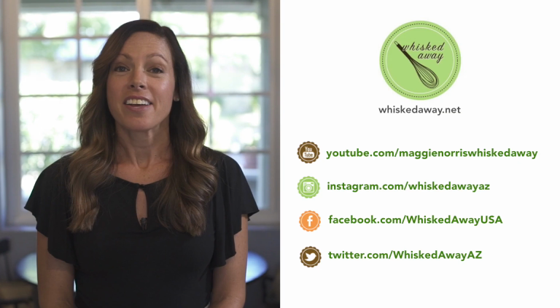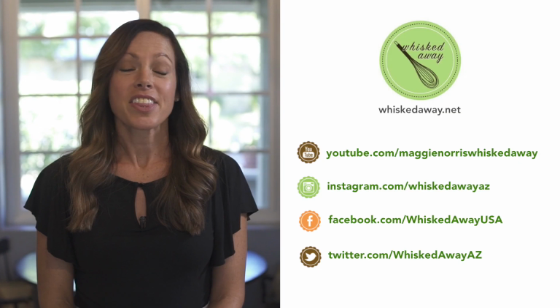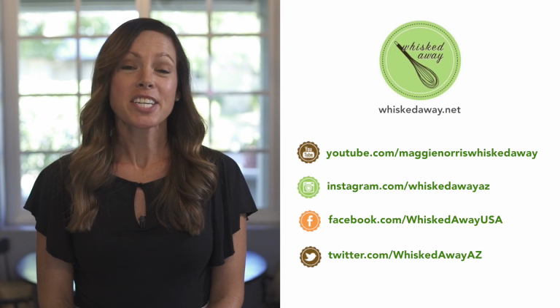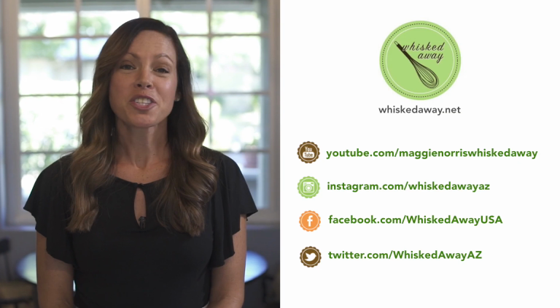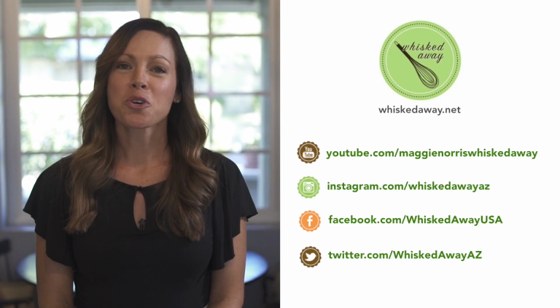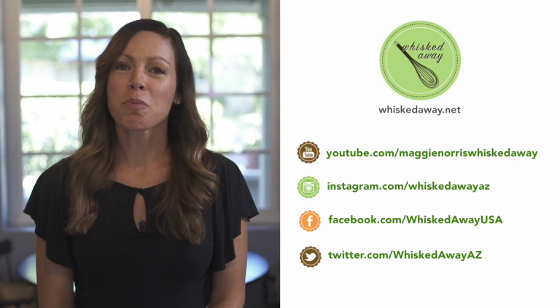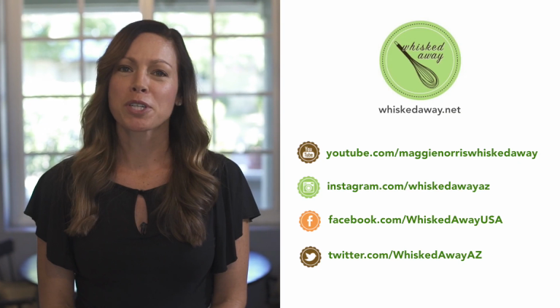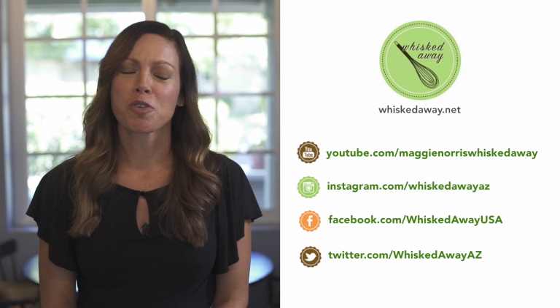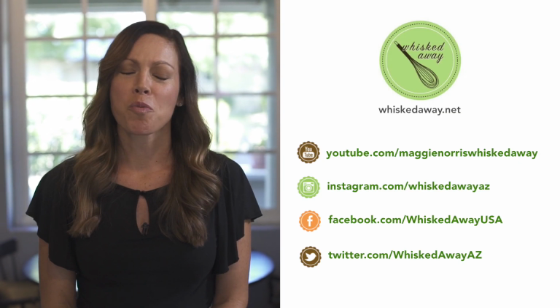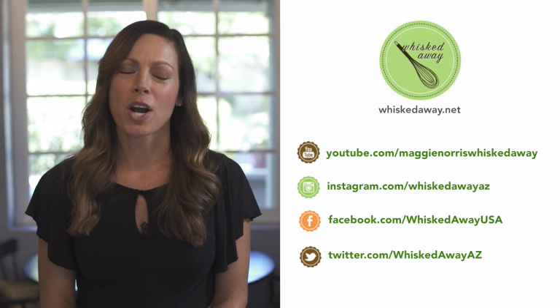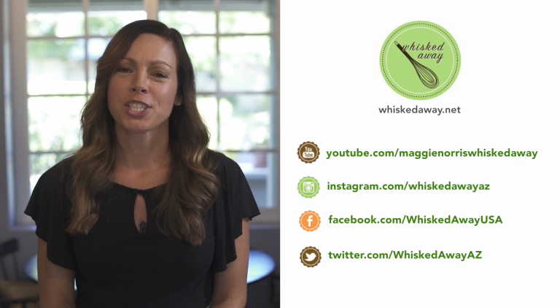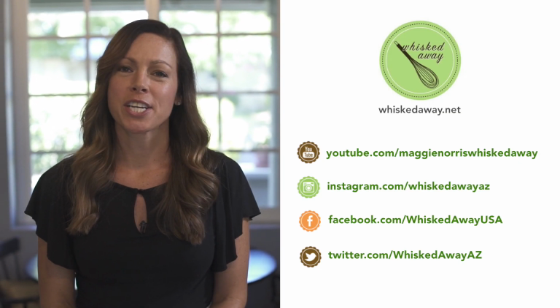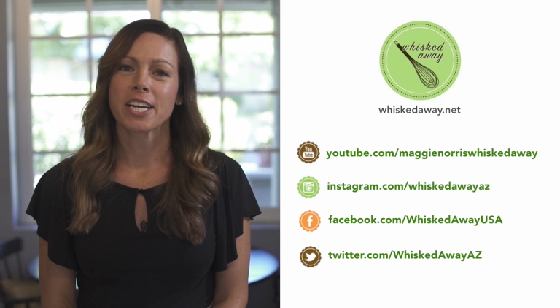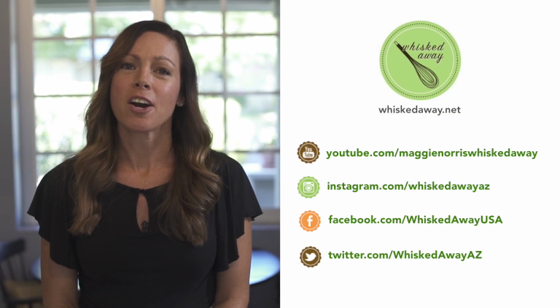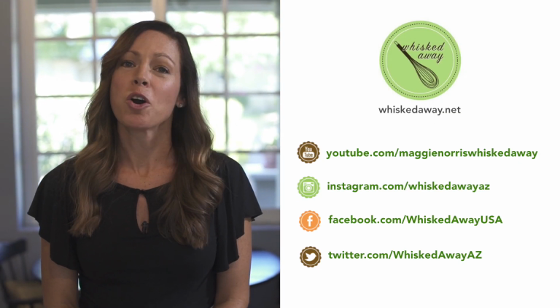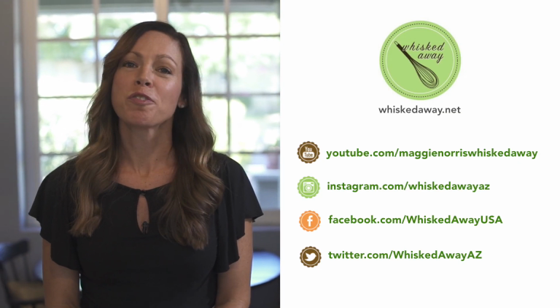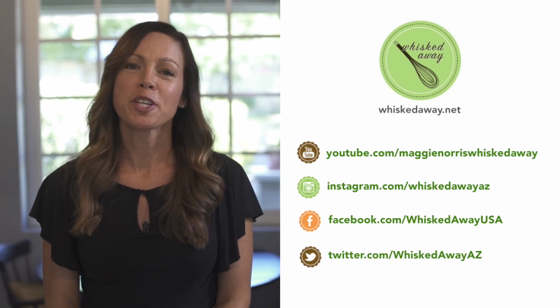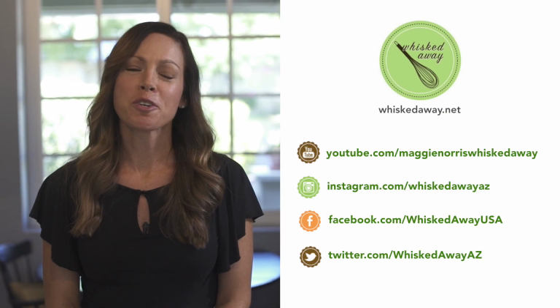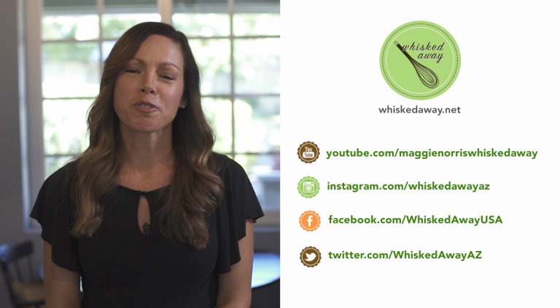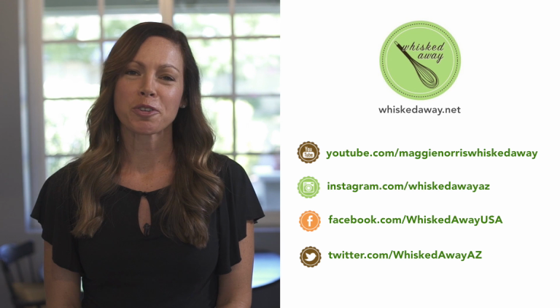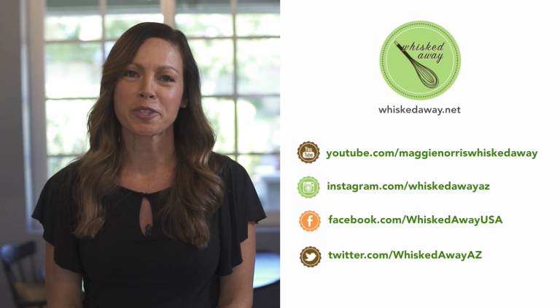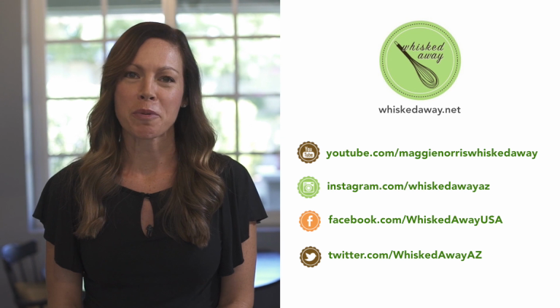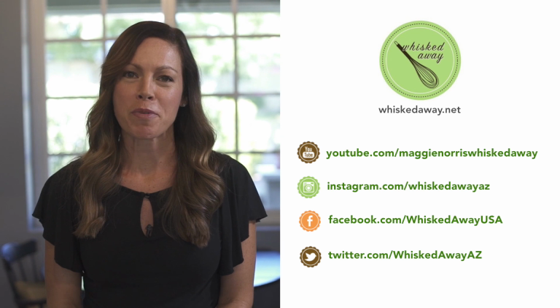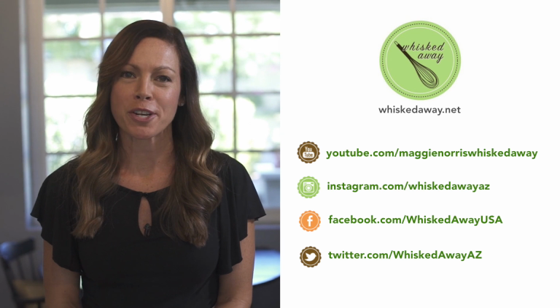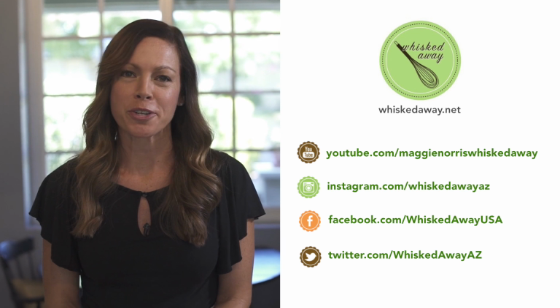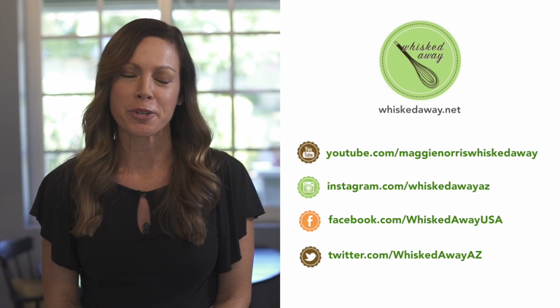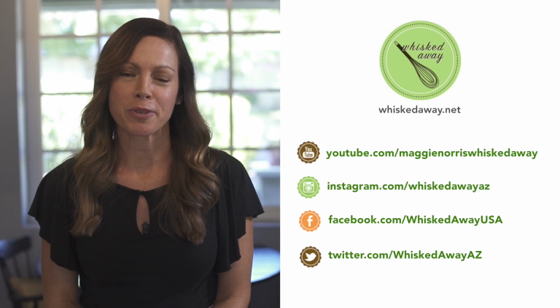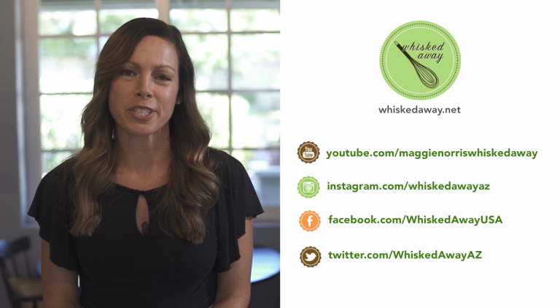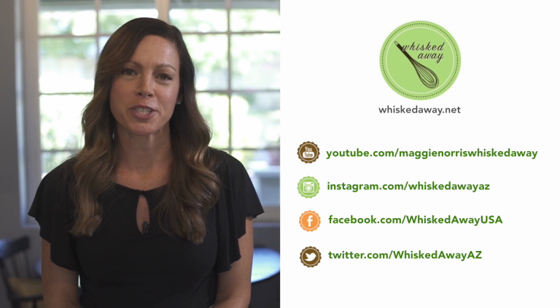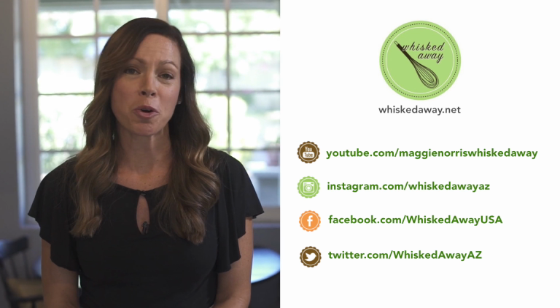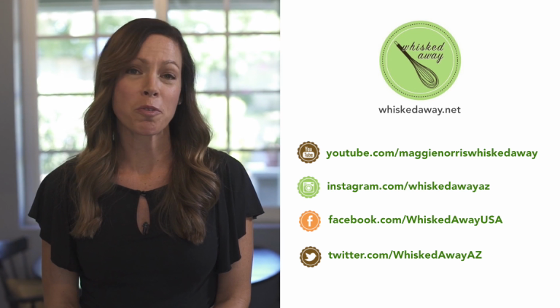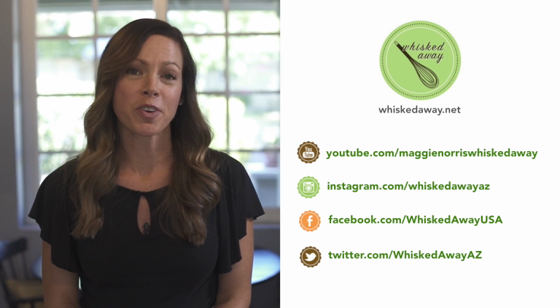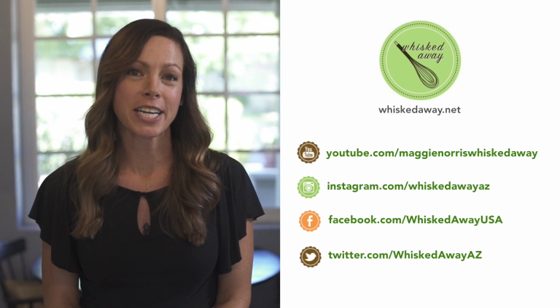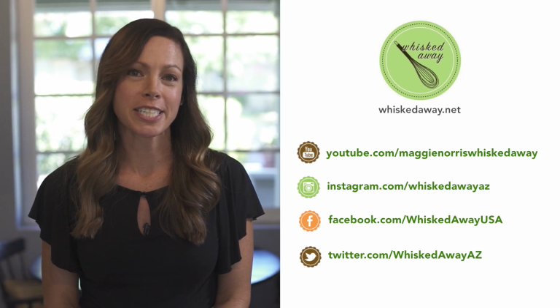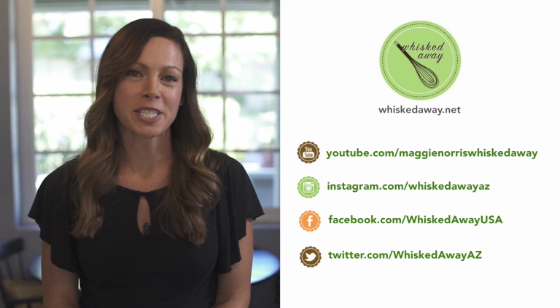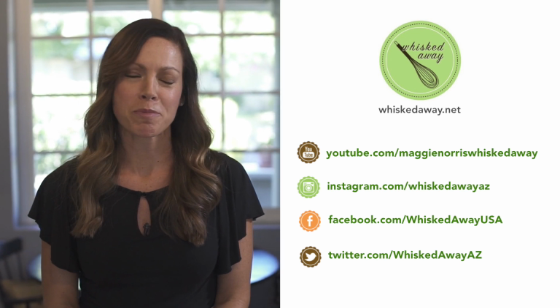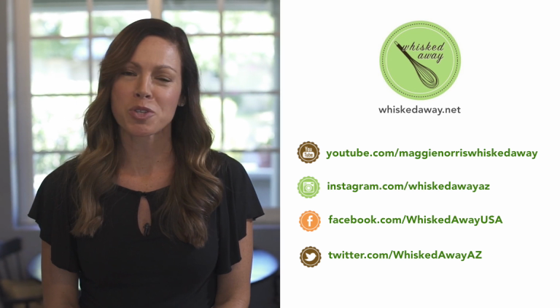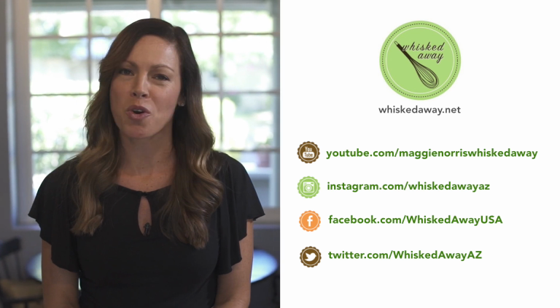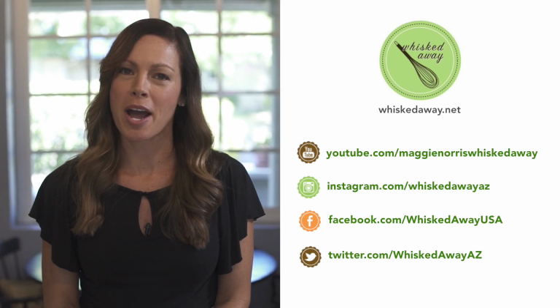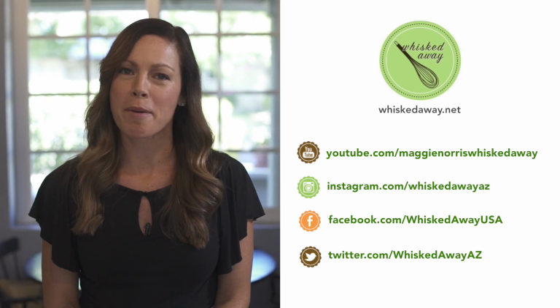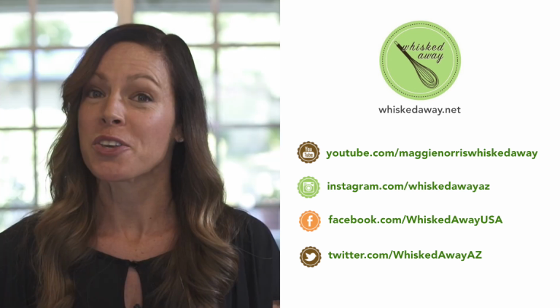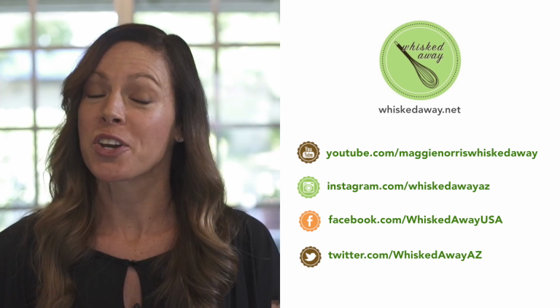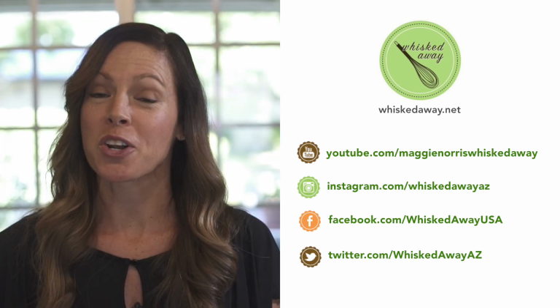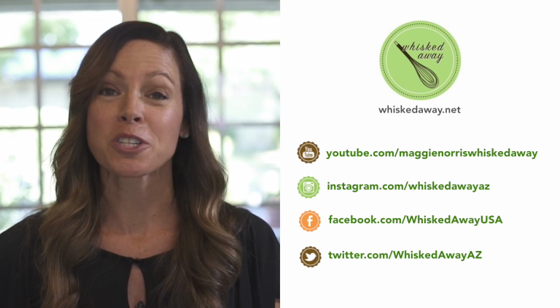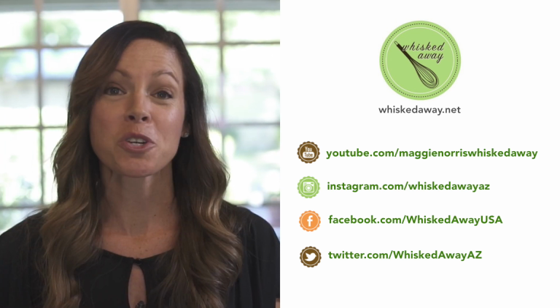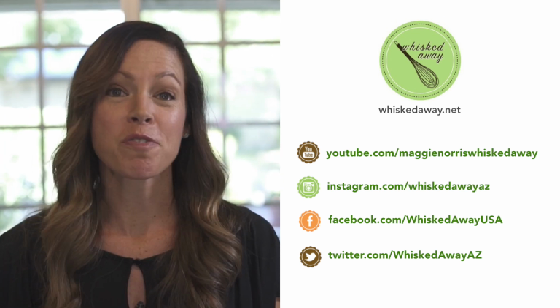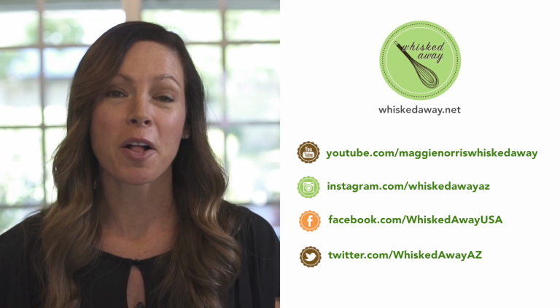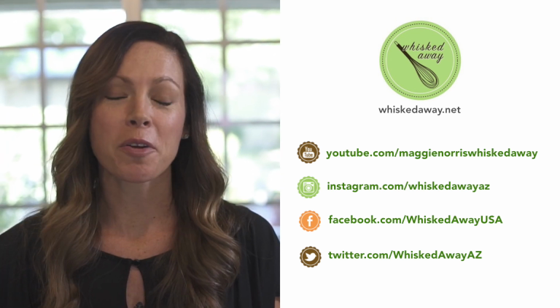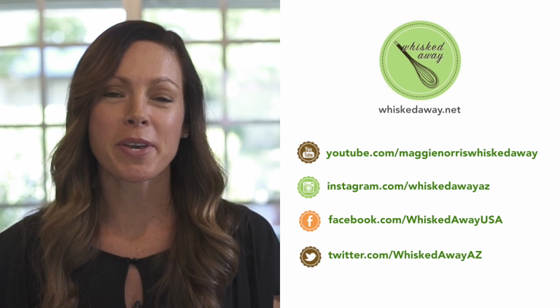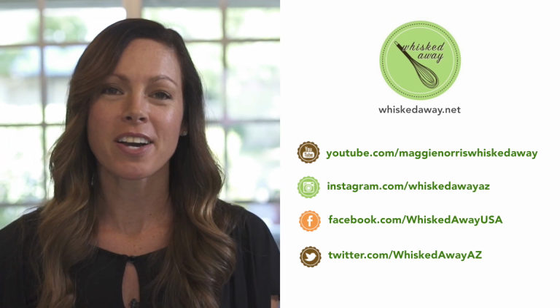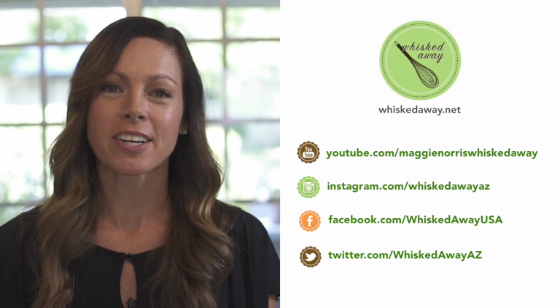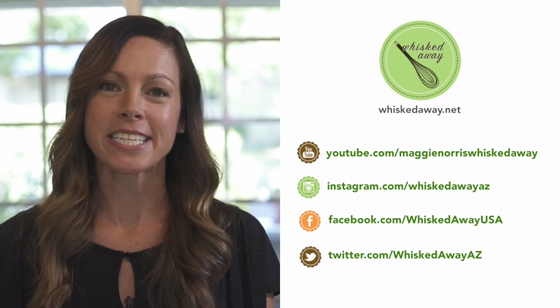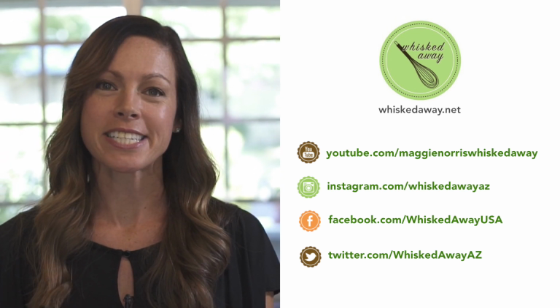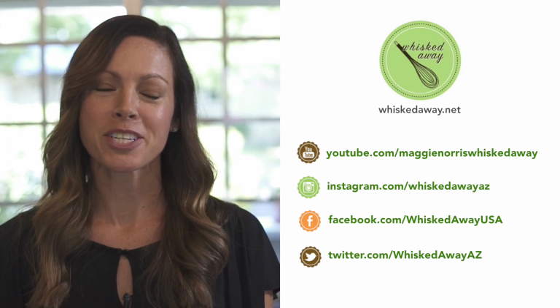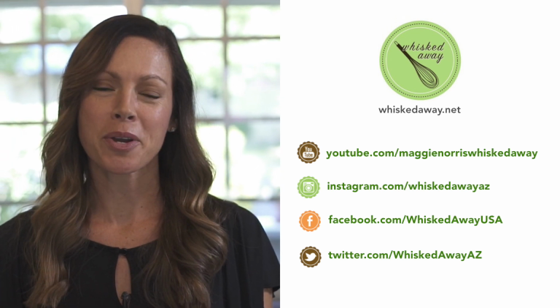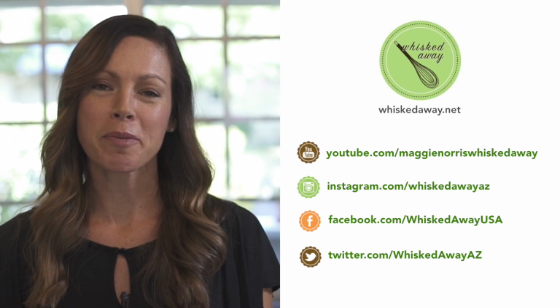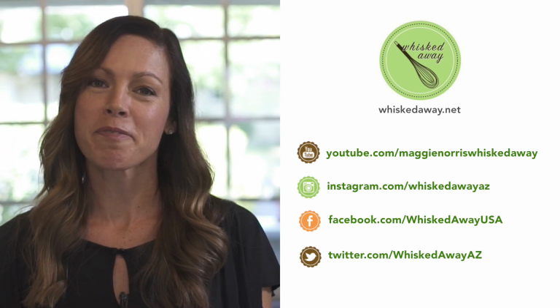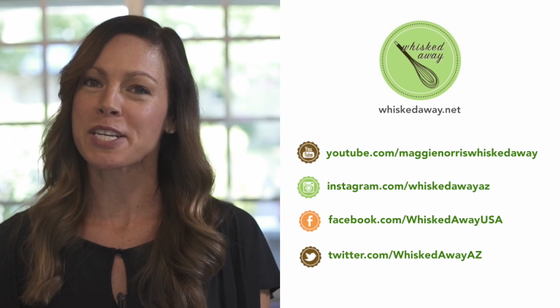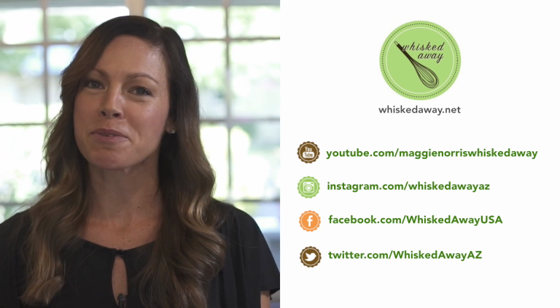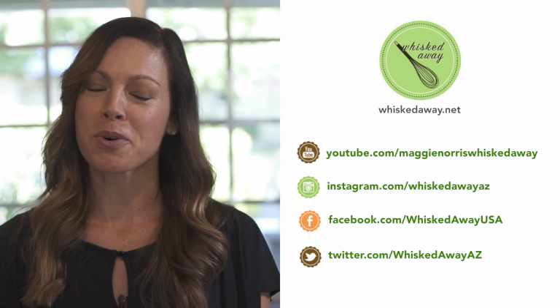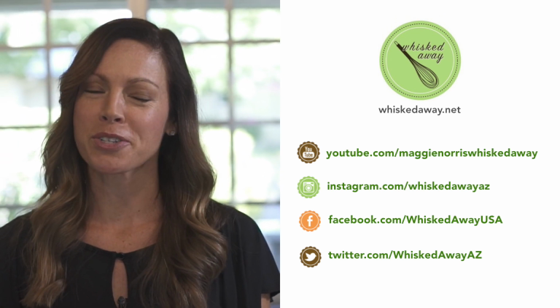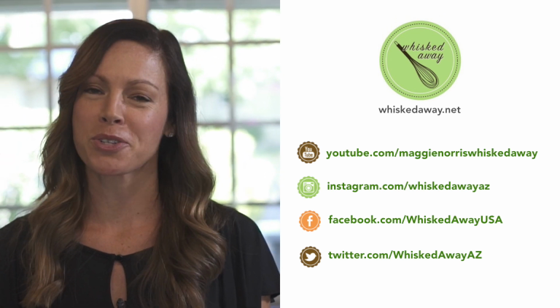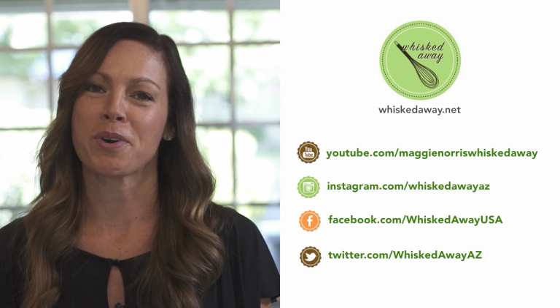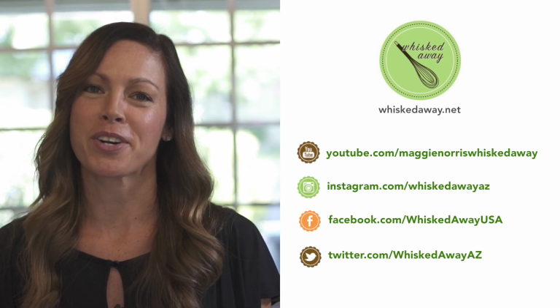Thanks so much for watching. Hopefully you've learned something new. Don't forget to subscribe. You can also follow me on Instagram, Facebook, and Twitter.